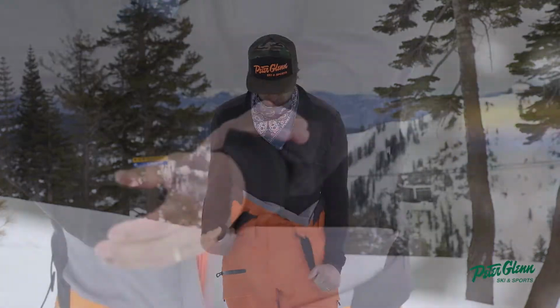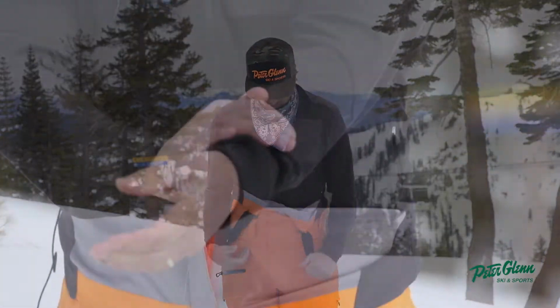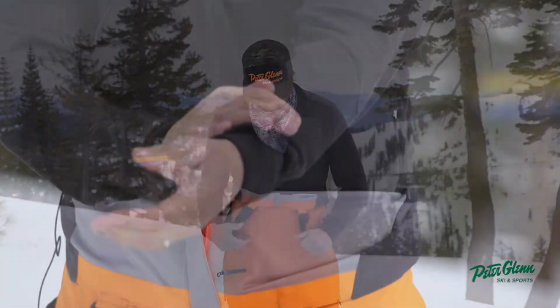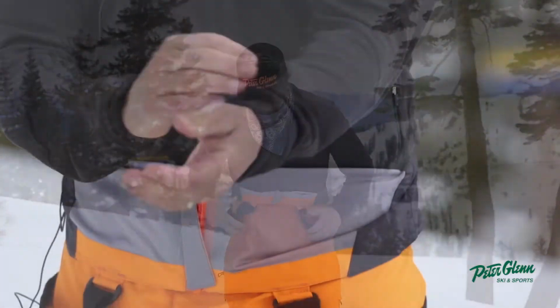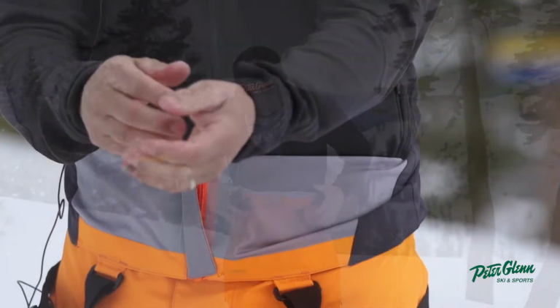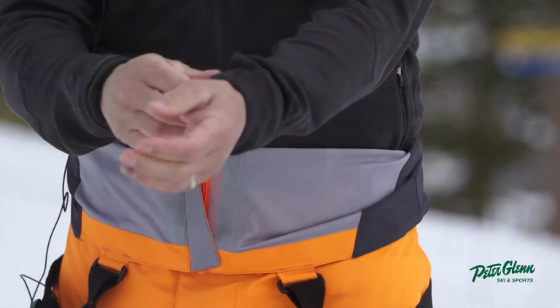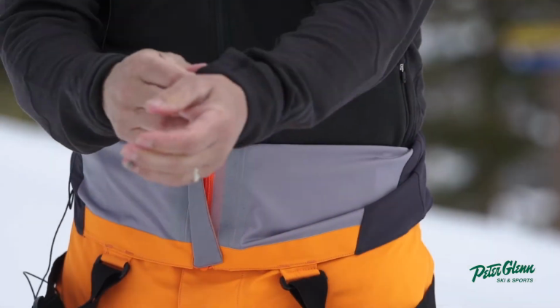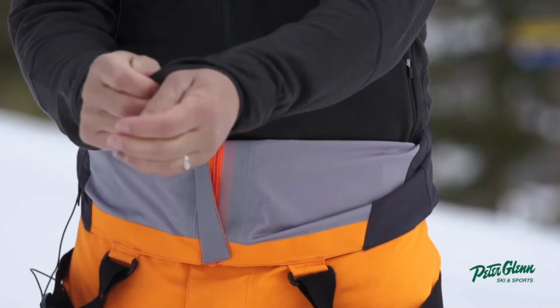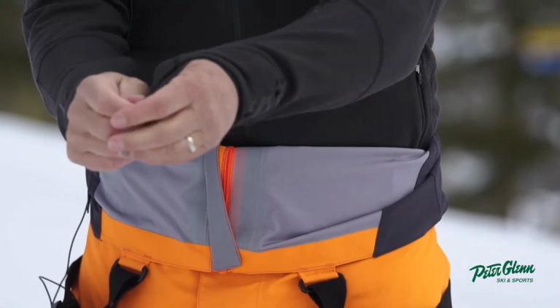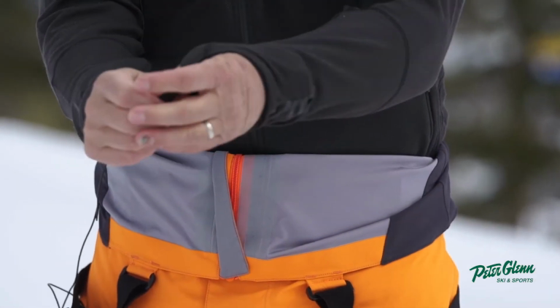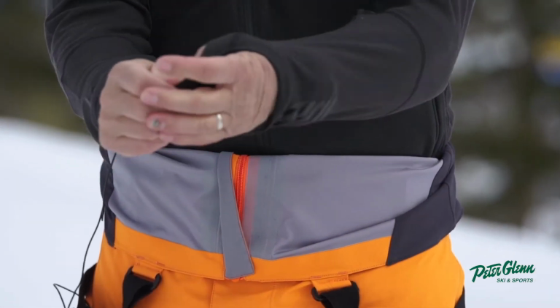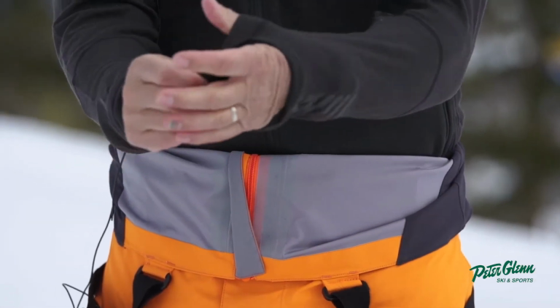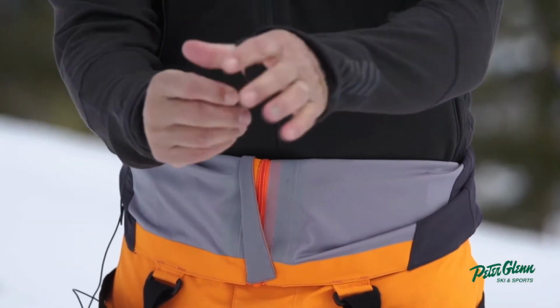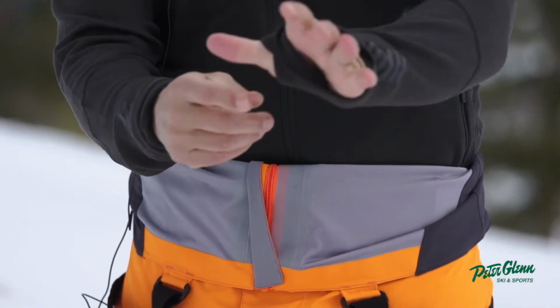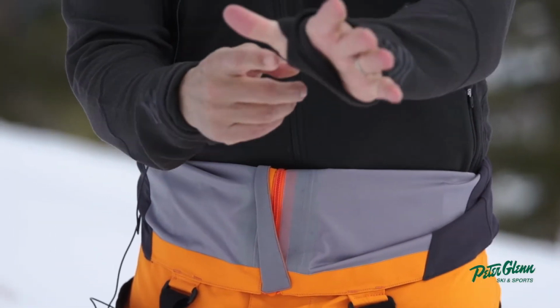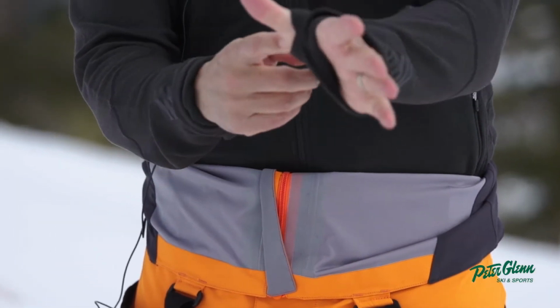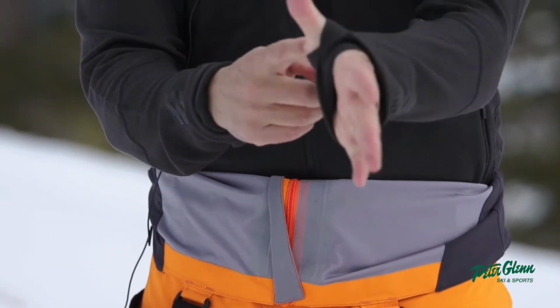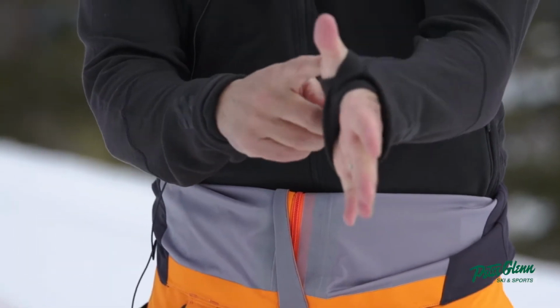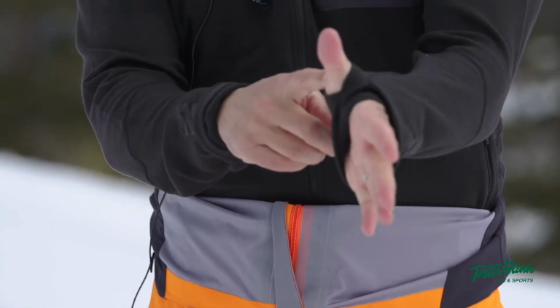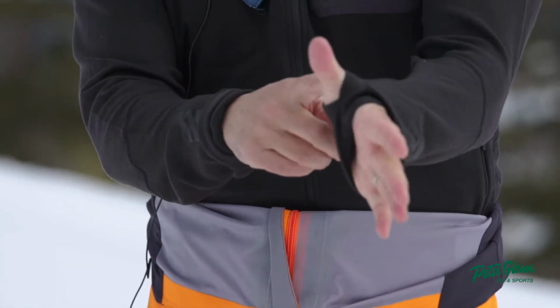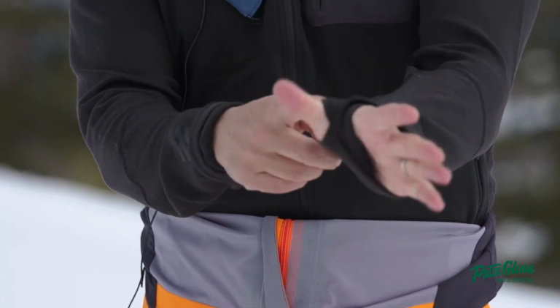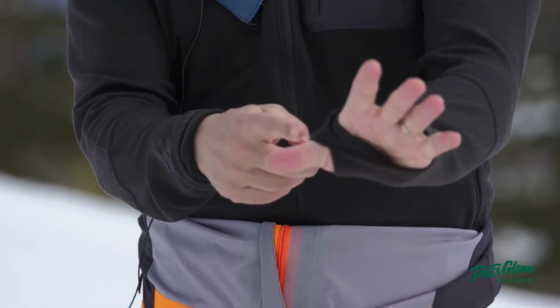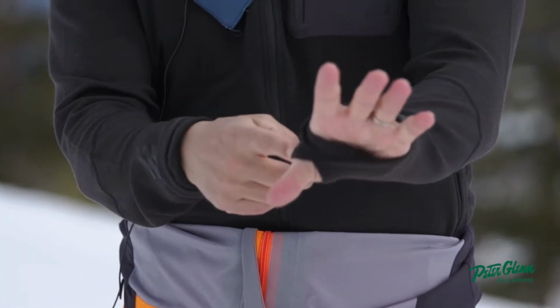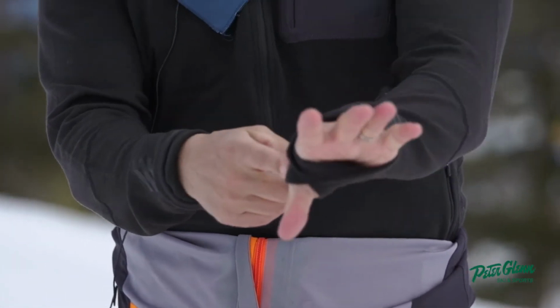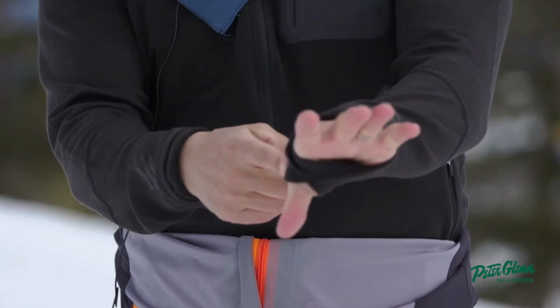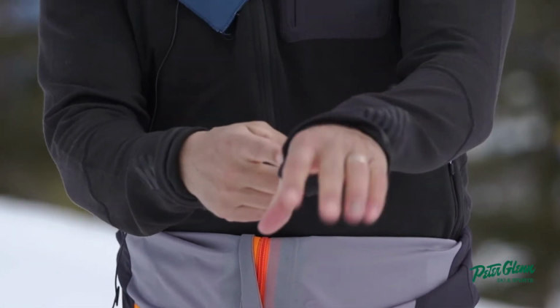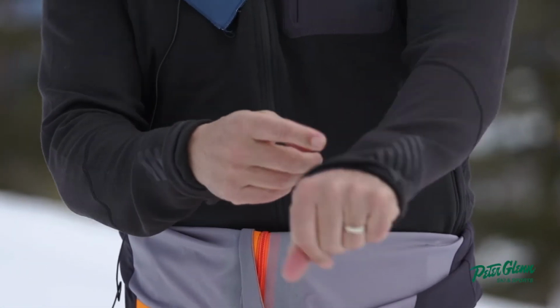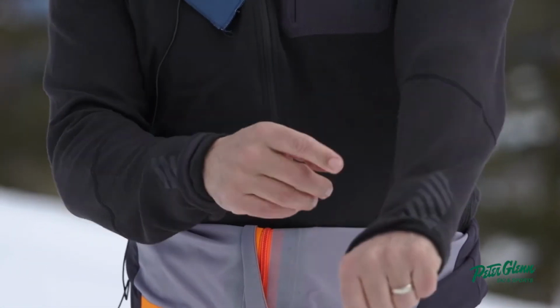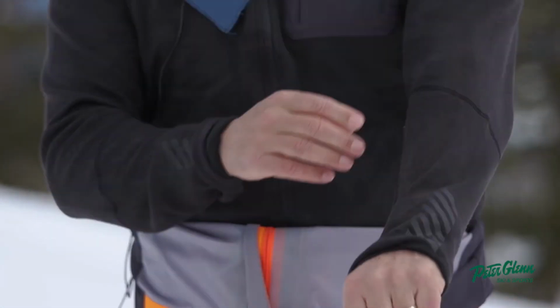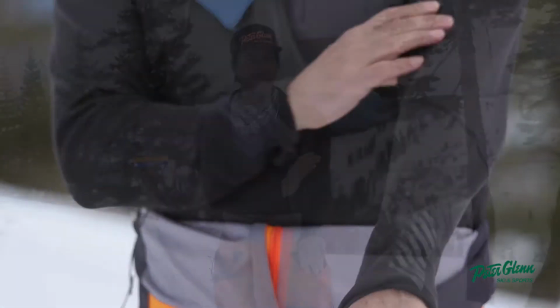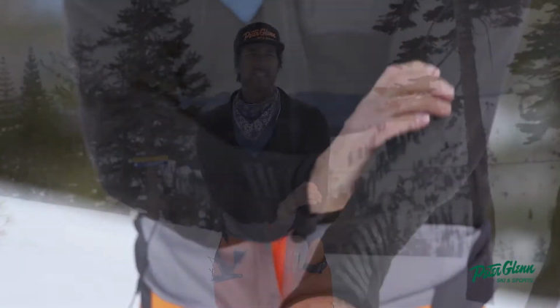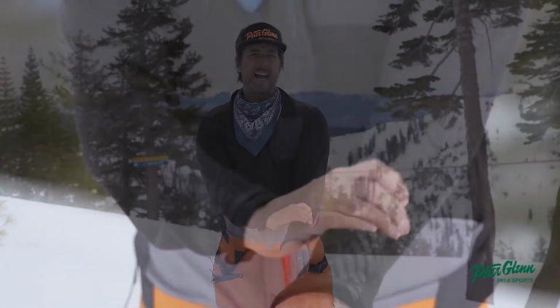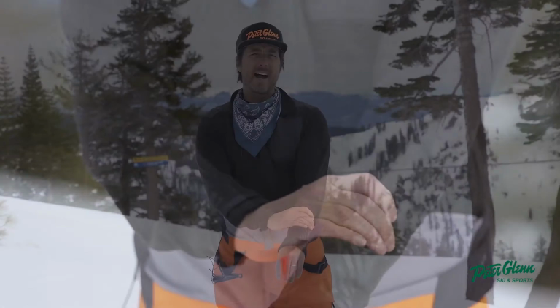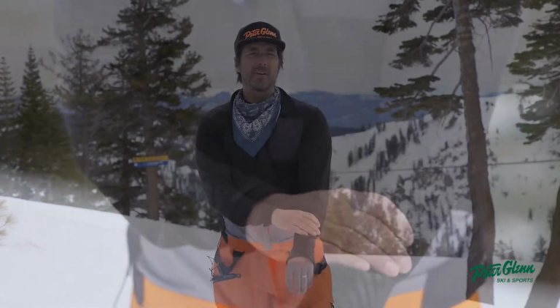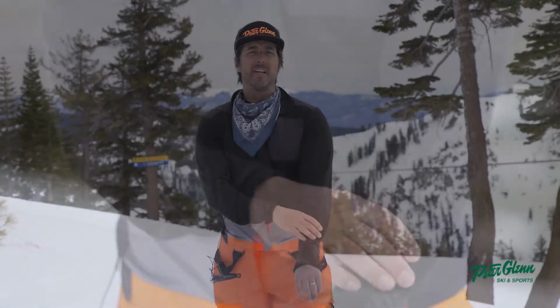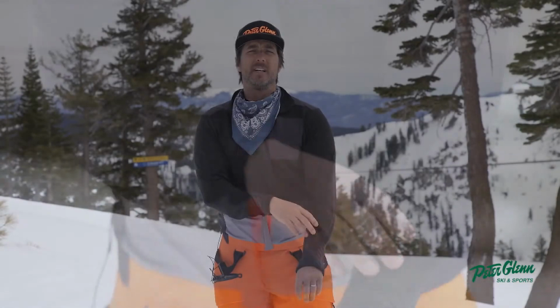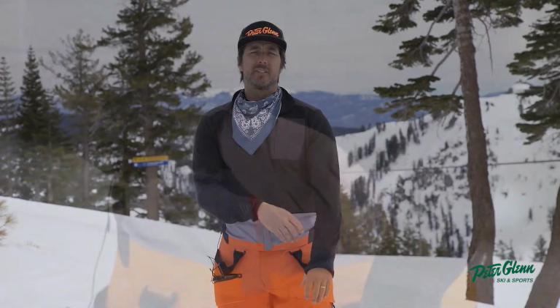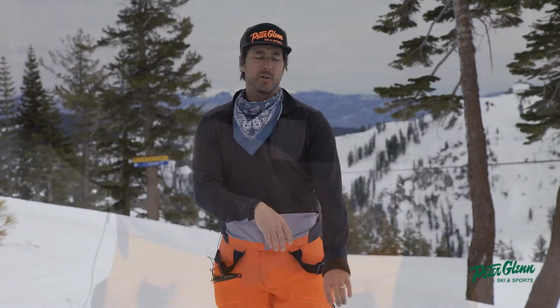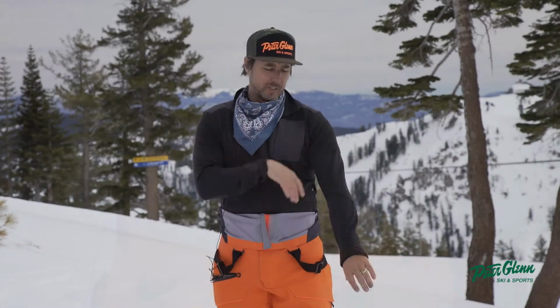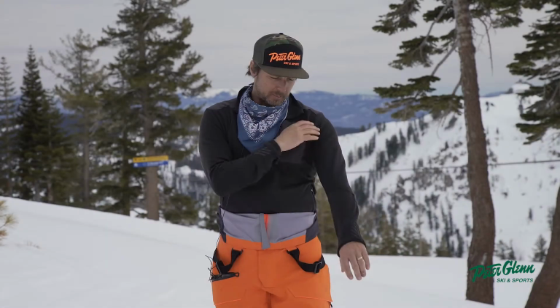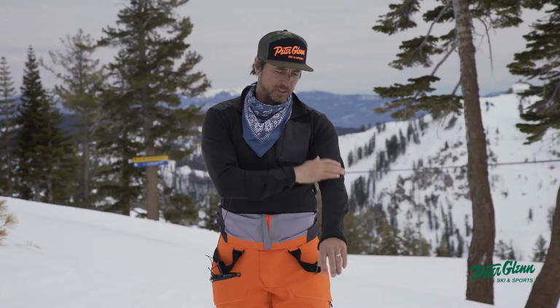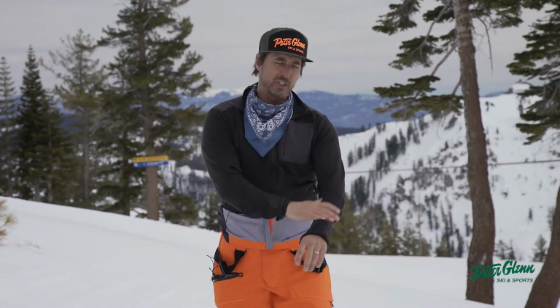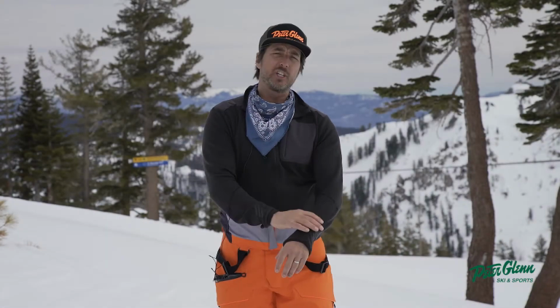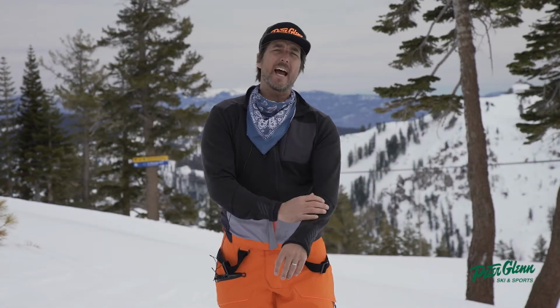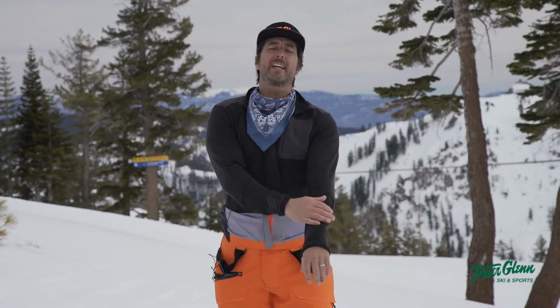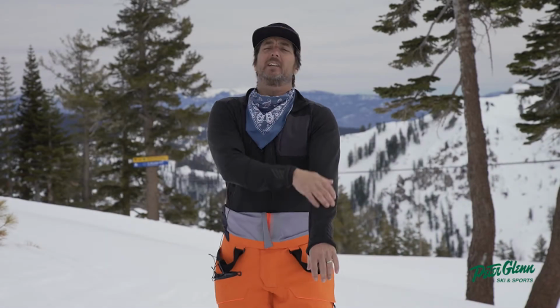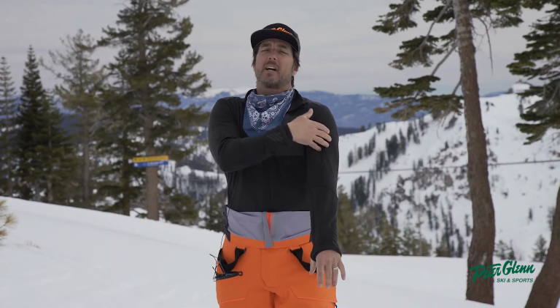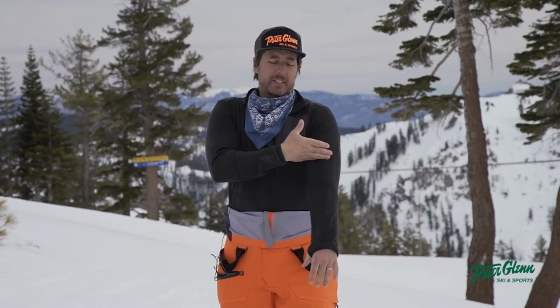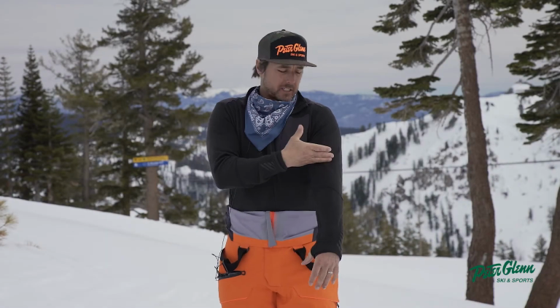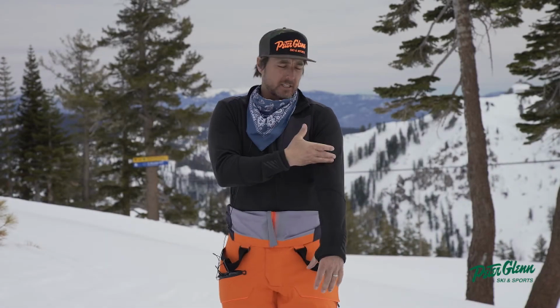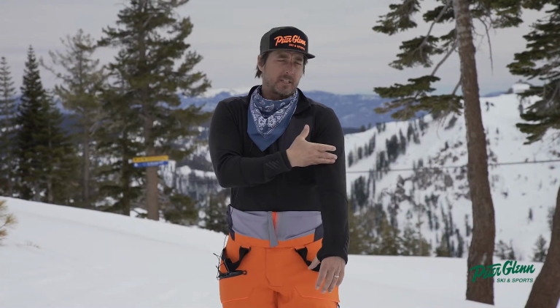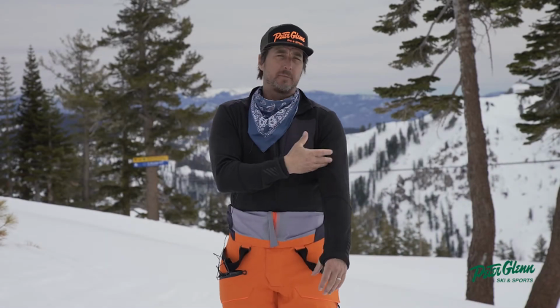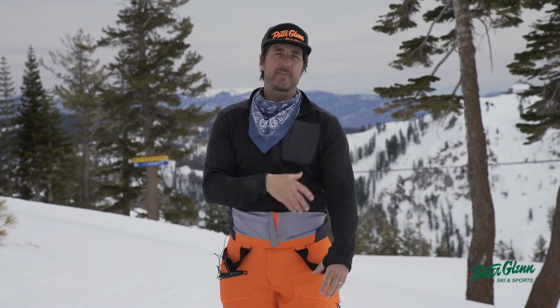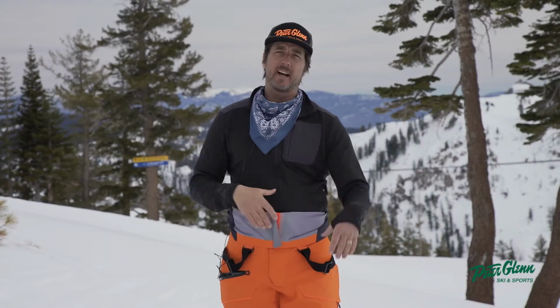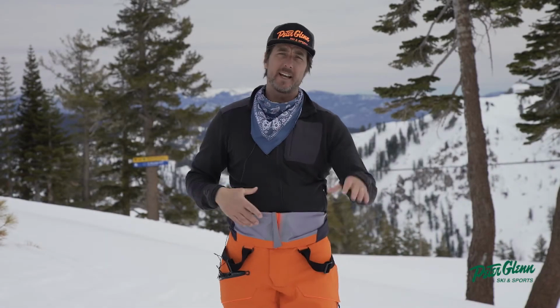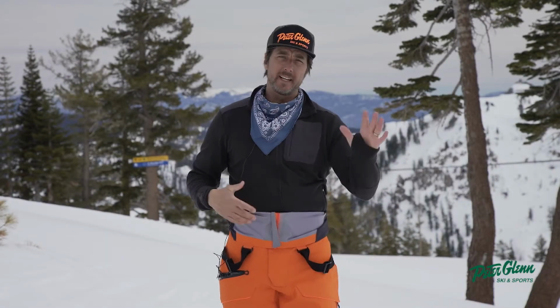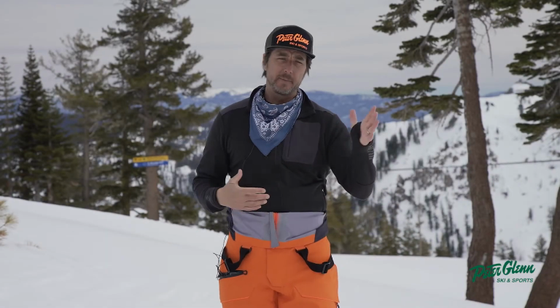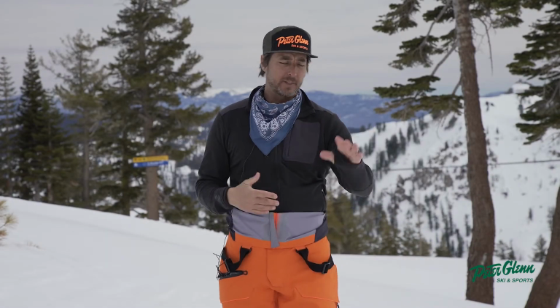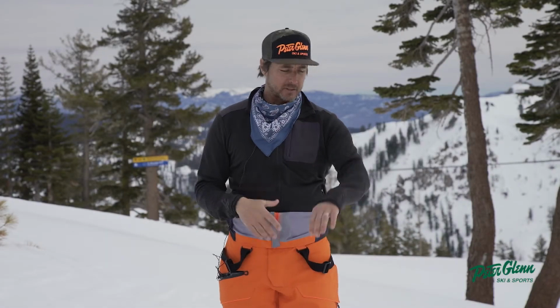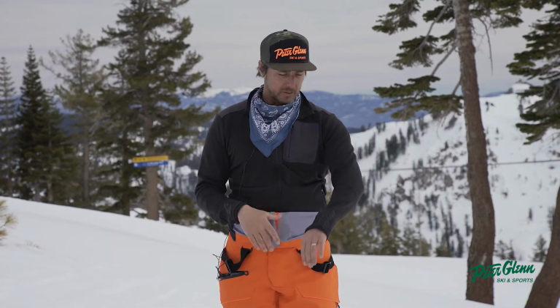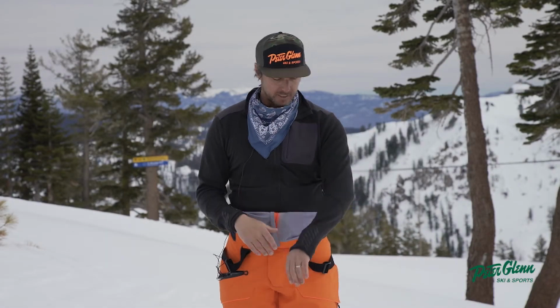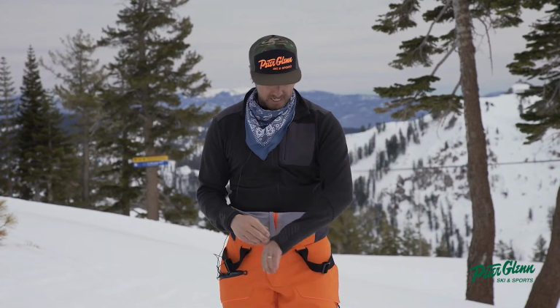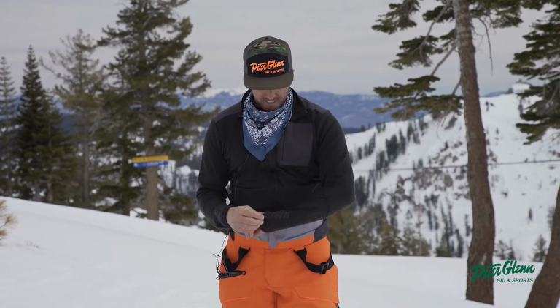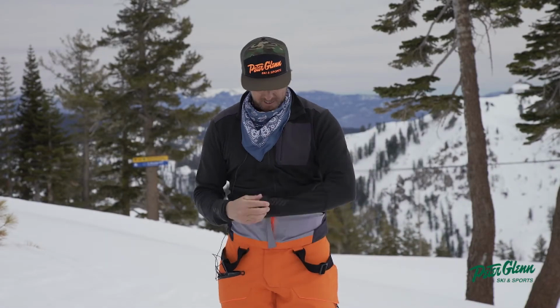This is a nice mid-layer. First thing you notice, it has little thumb holes to keep it down, so when you put your jacket on it doesn't come flying up. That's really nice.